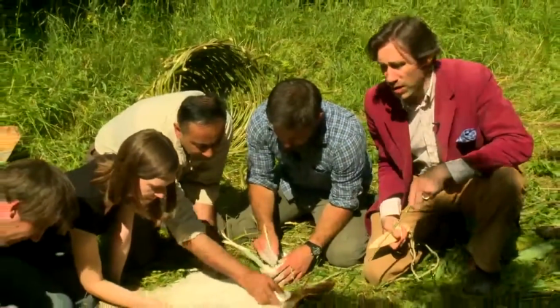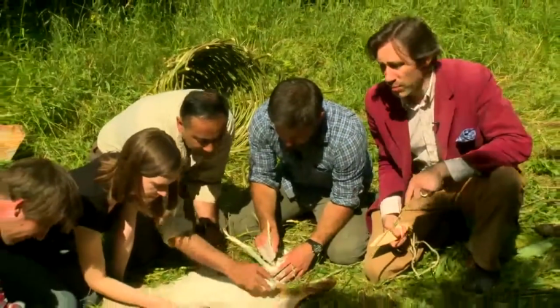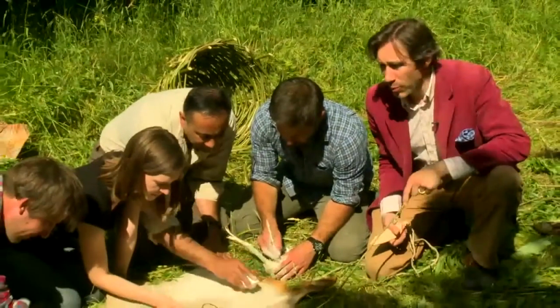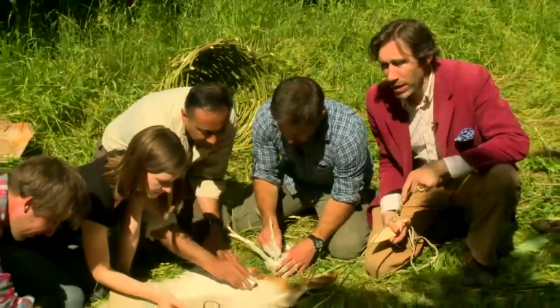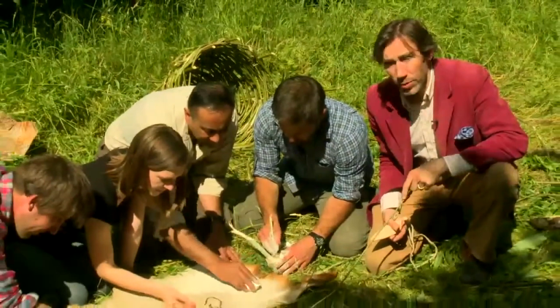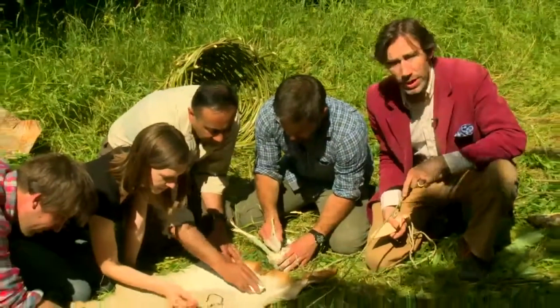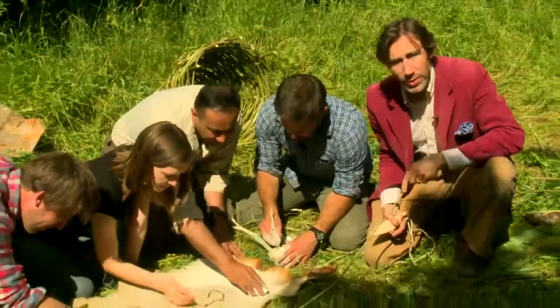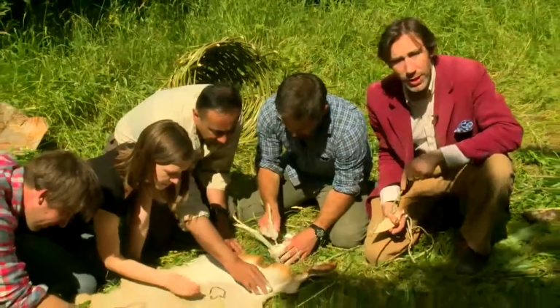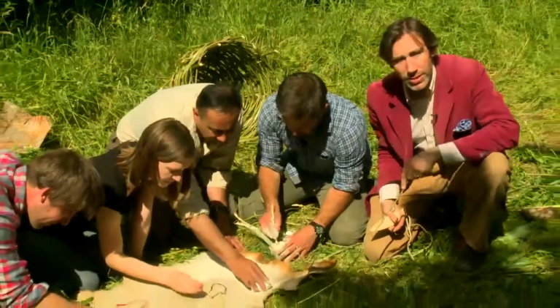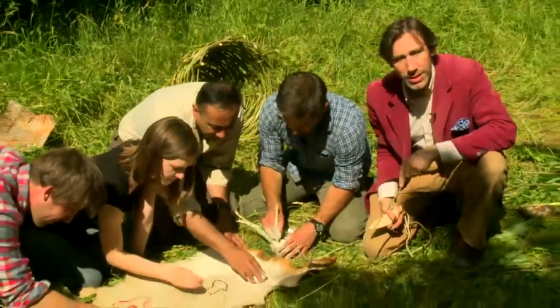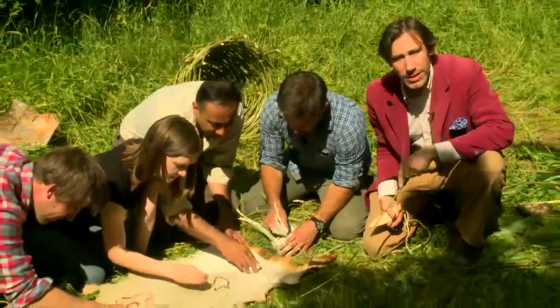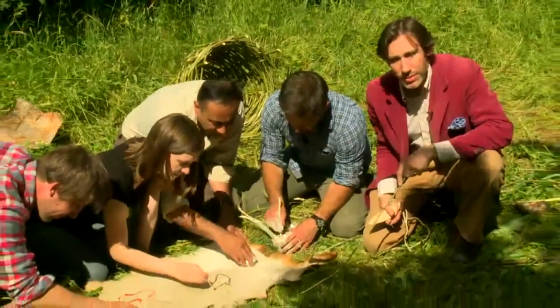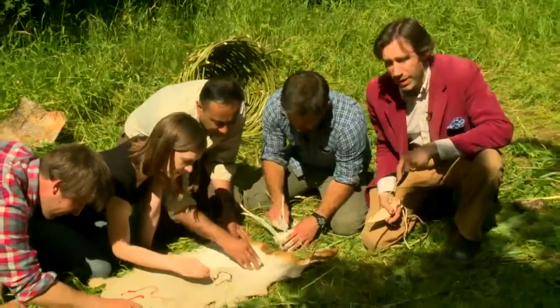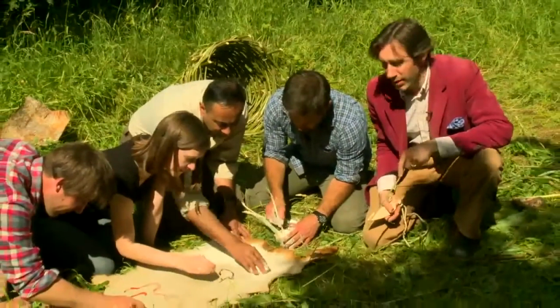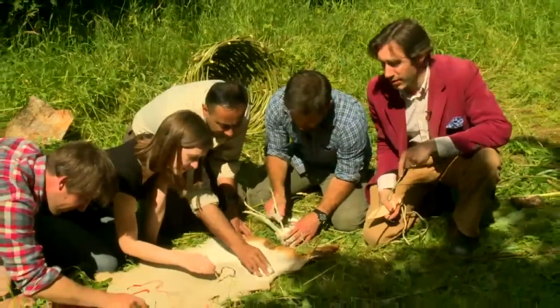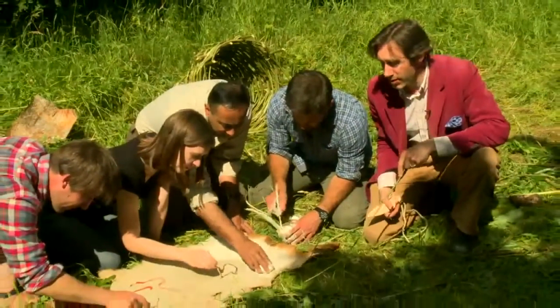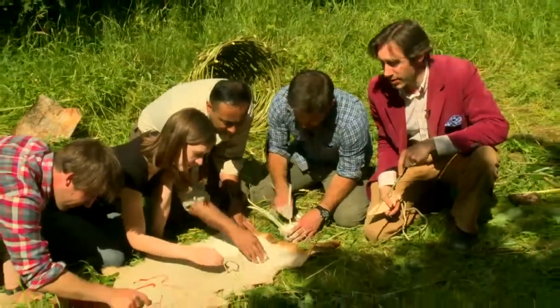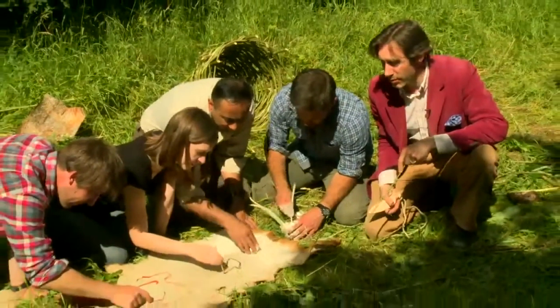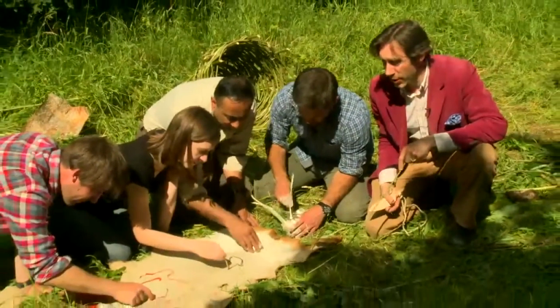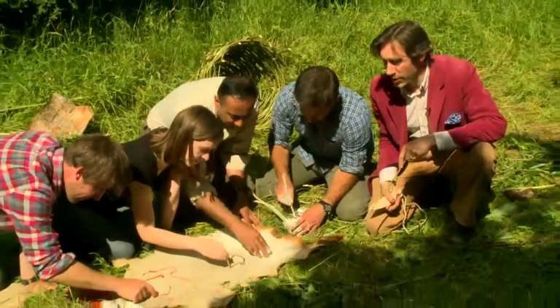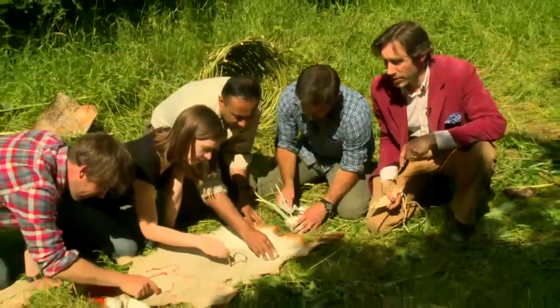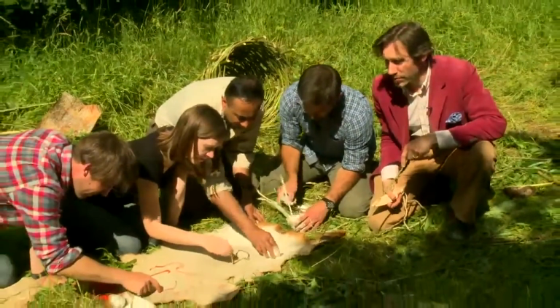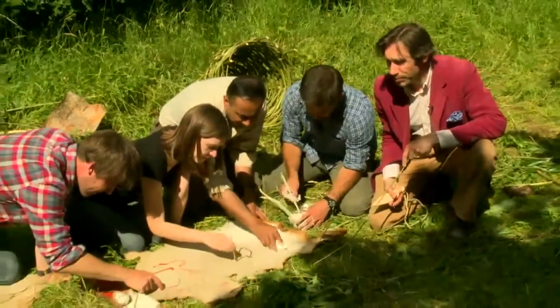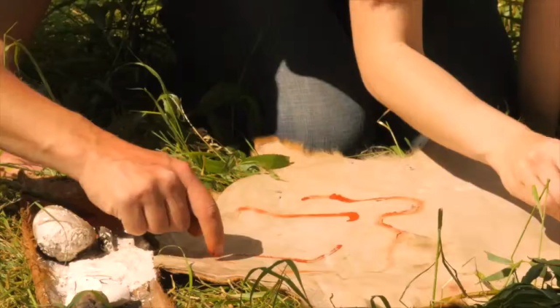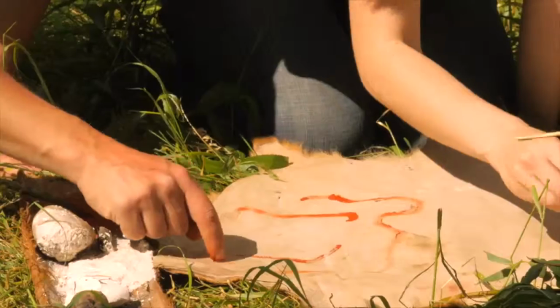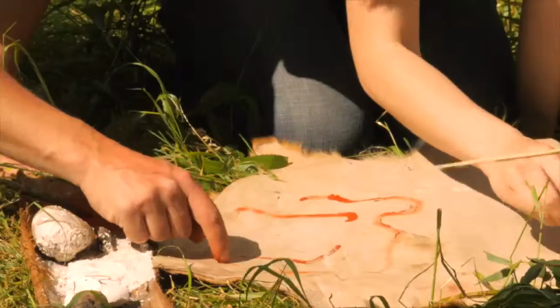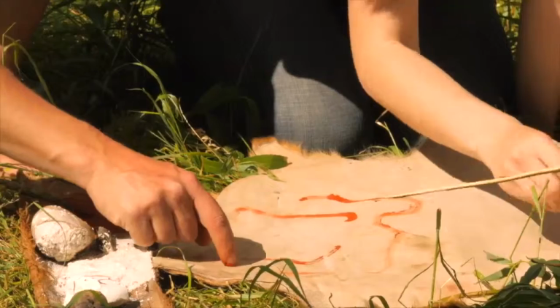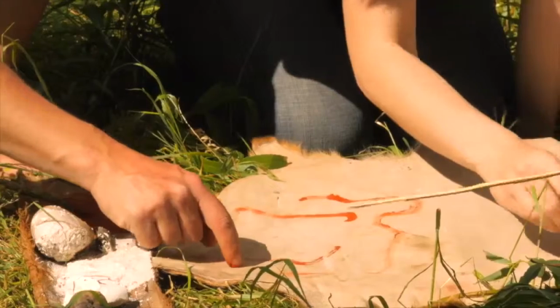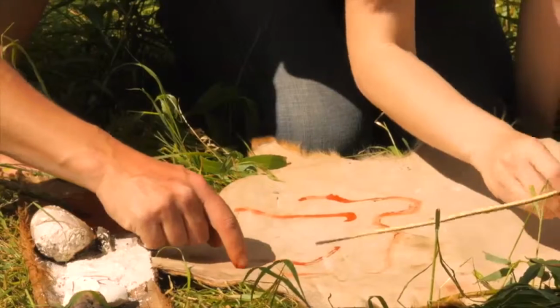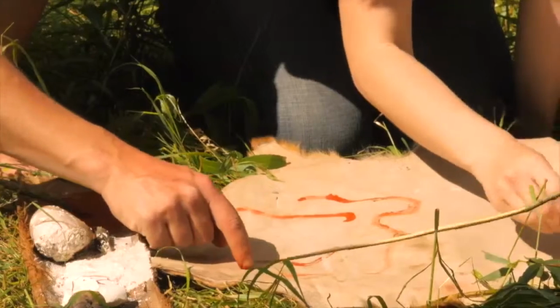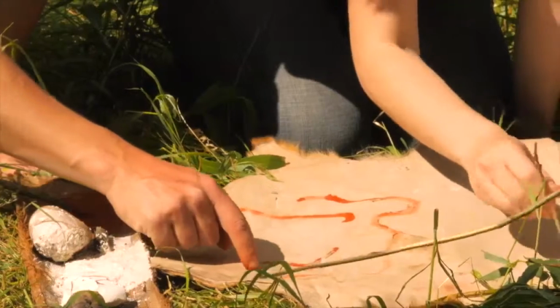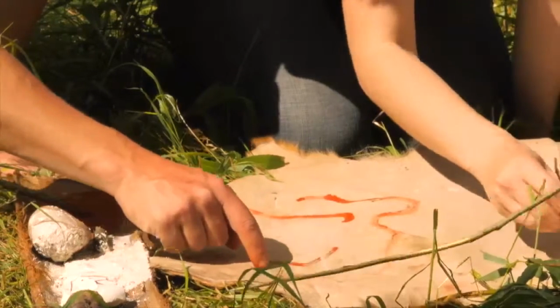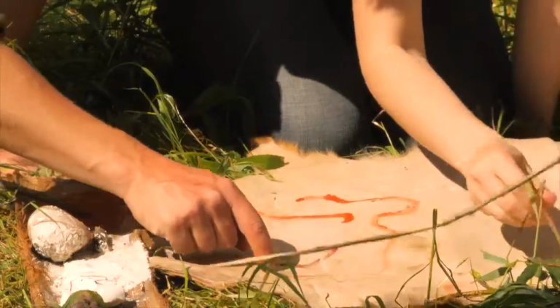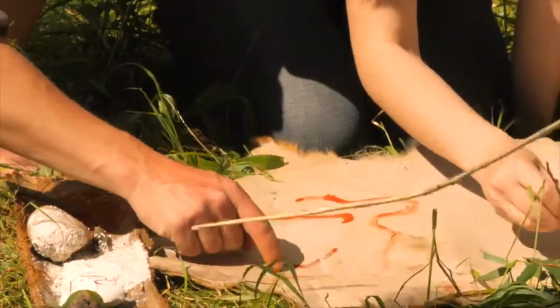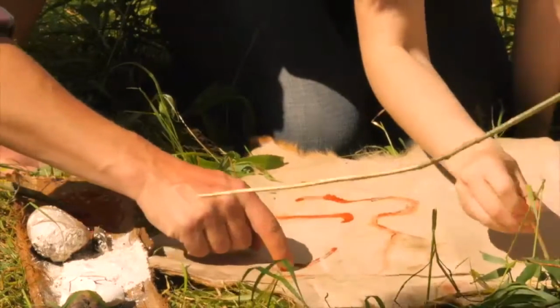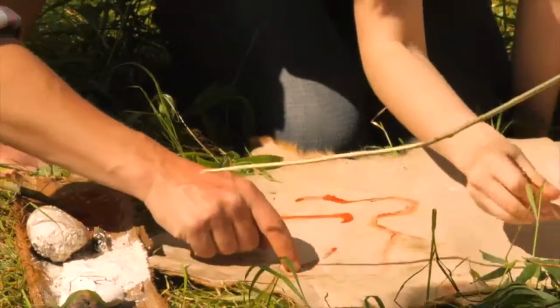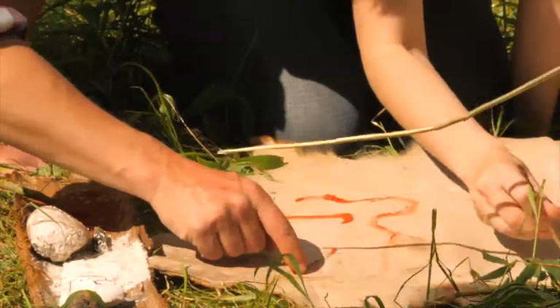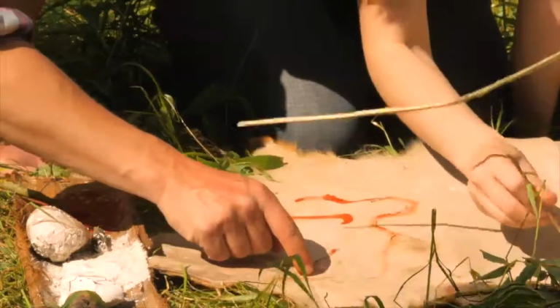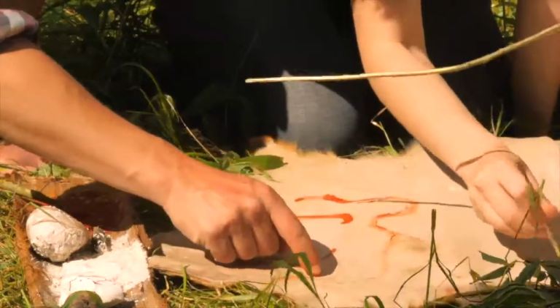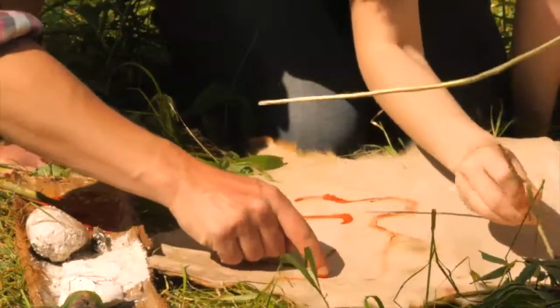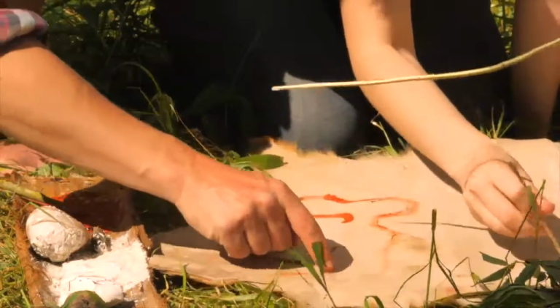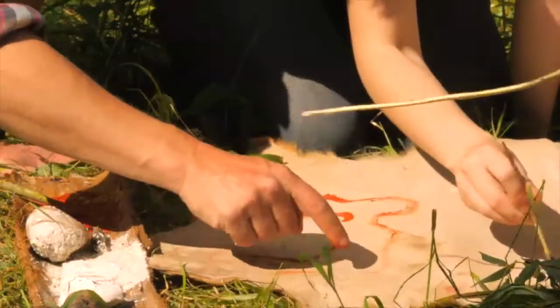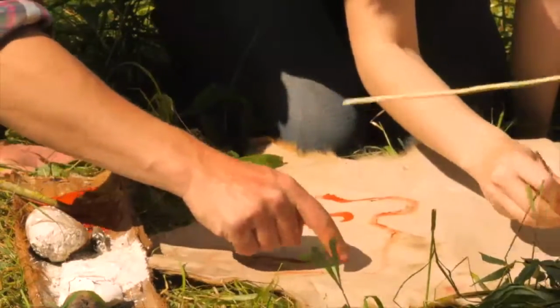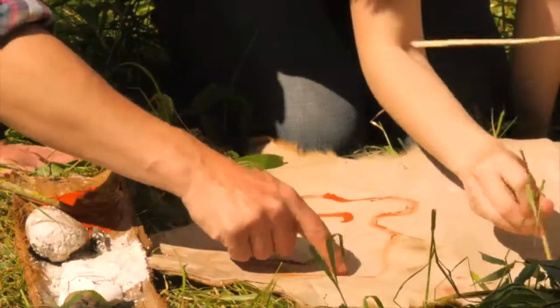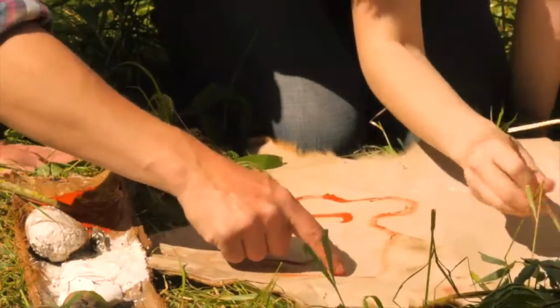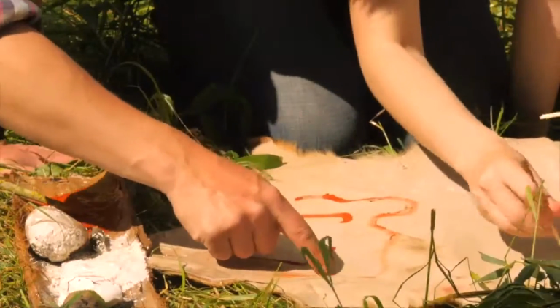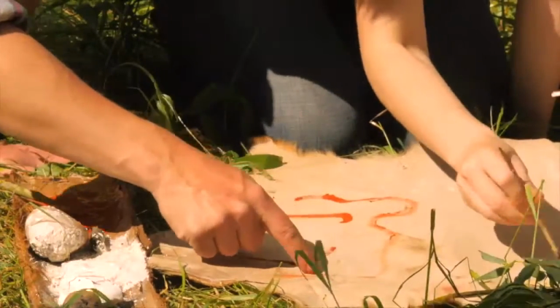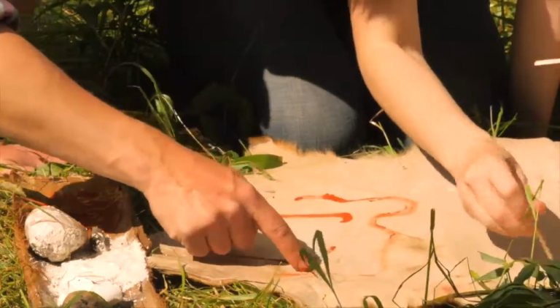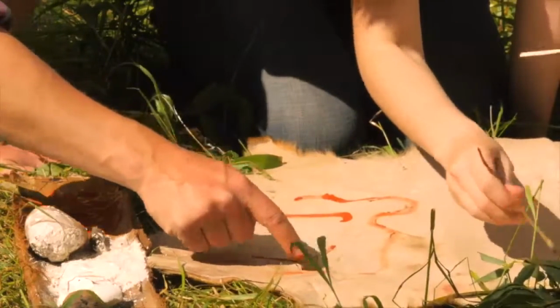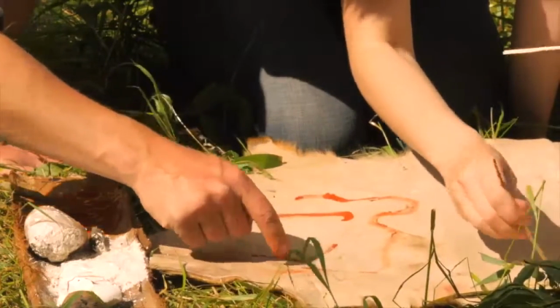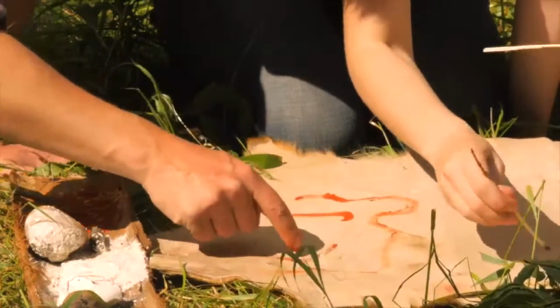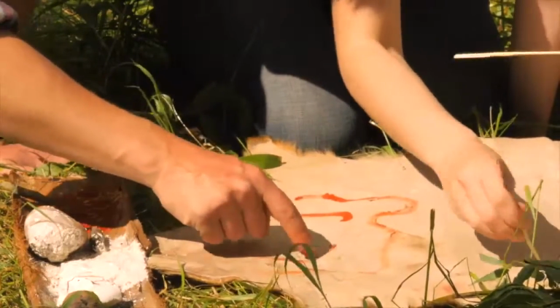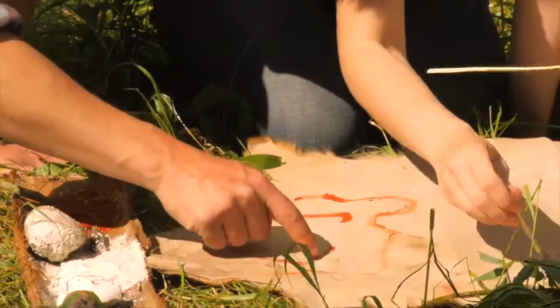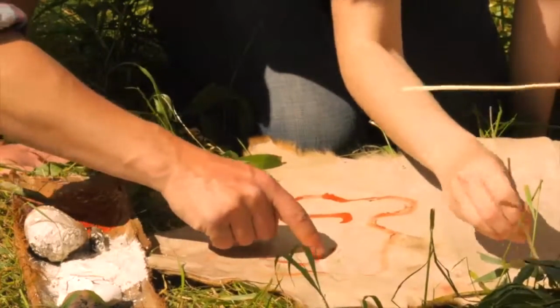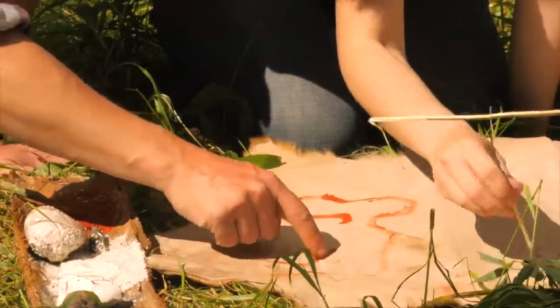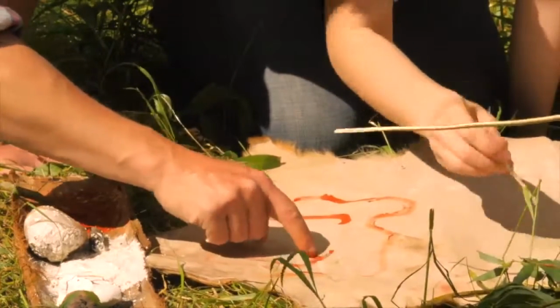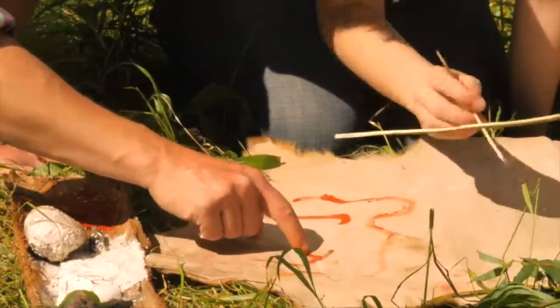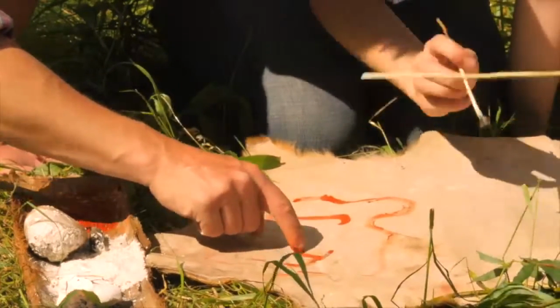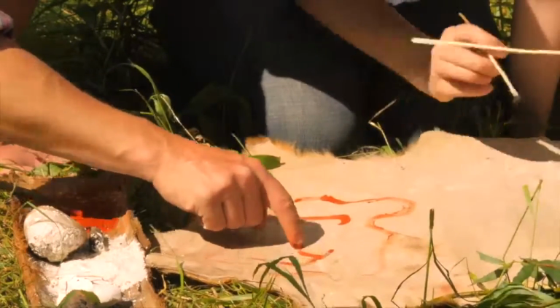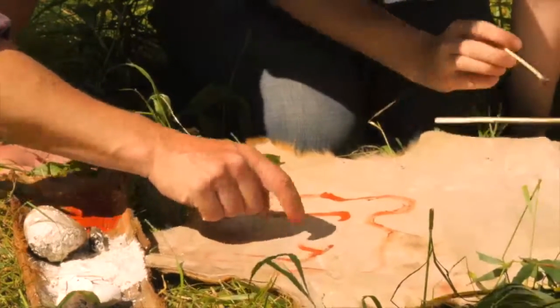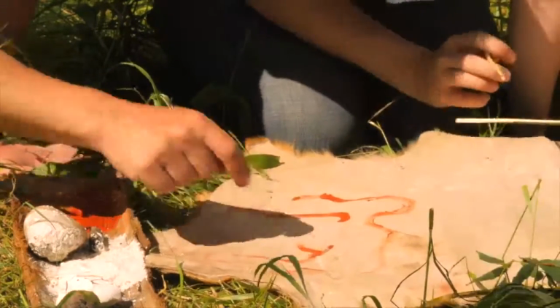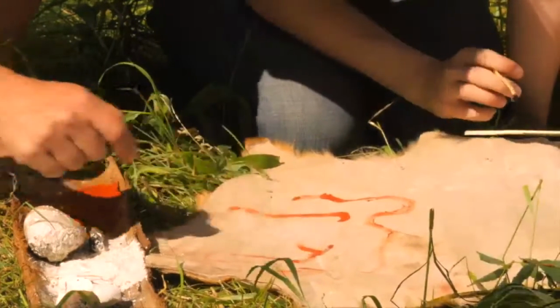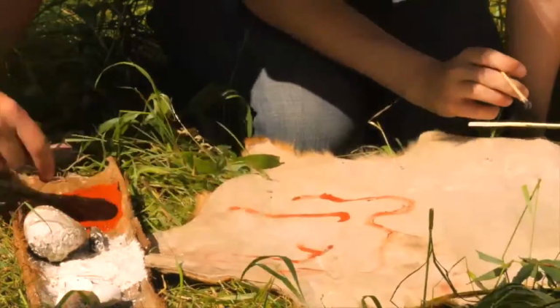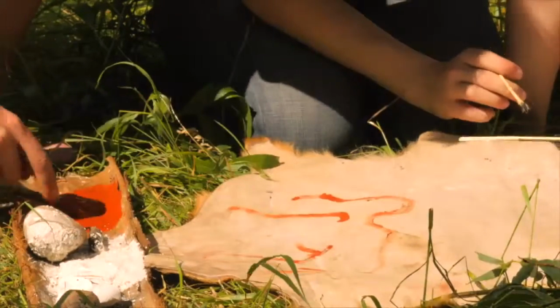But we know what they were using to make those pictures. Here, Corrie has made some pigments — some different coloured paints out of natural materials.